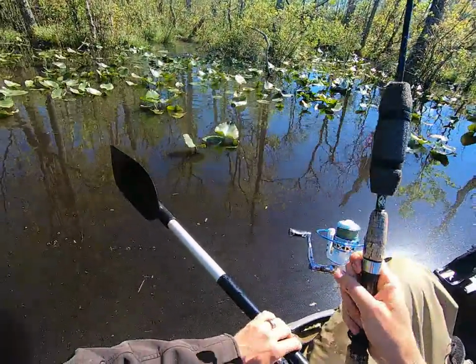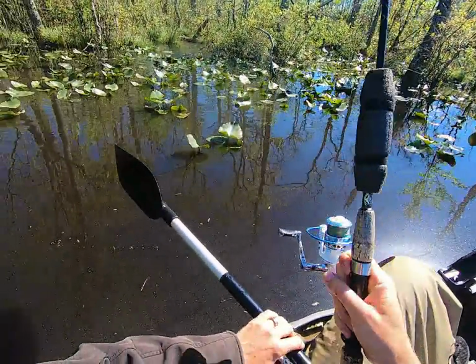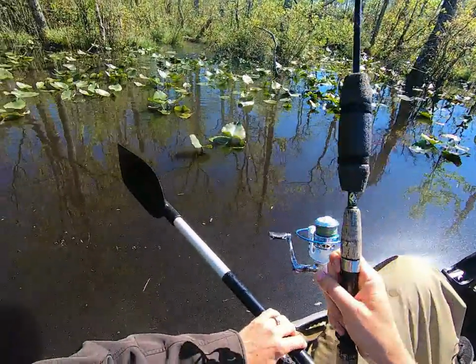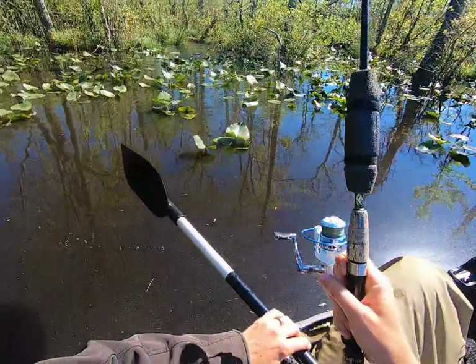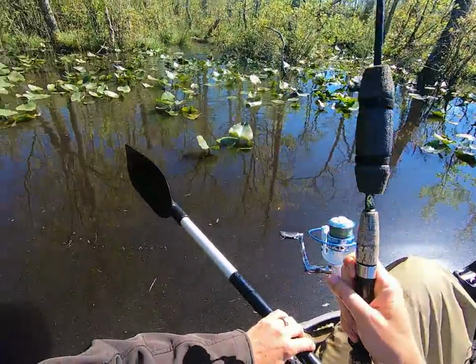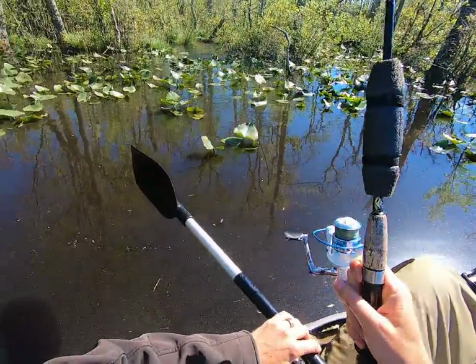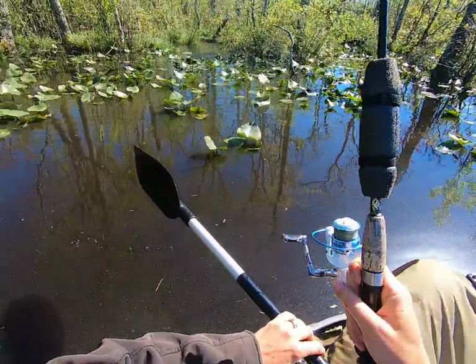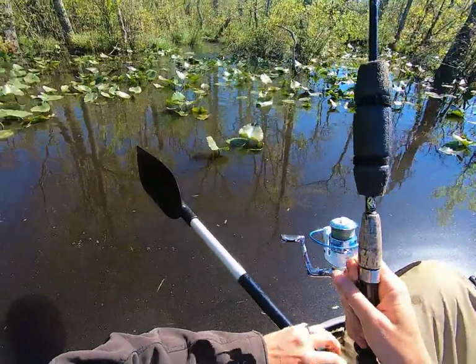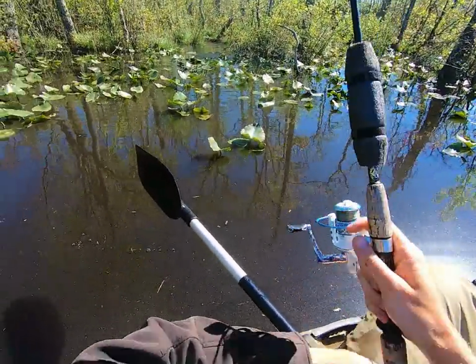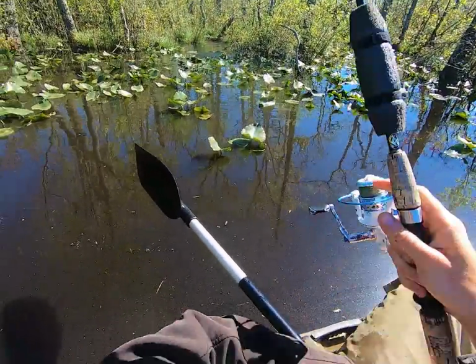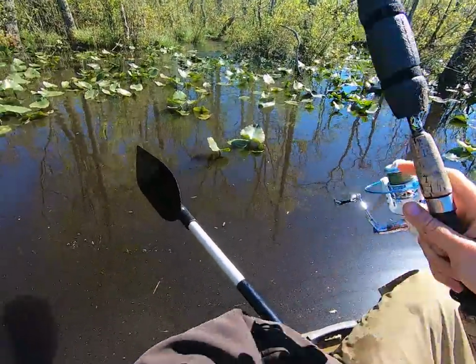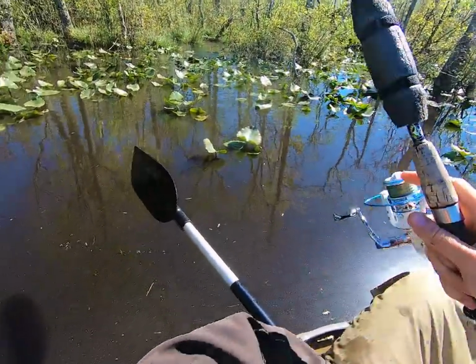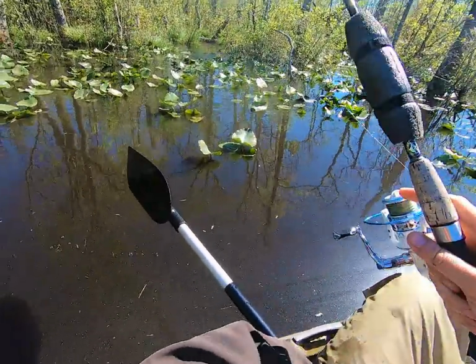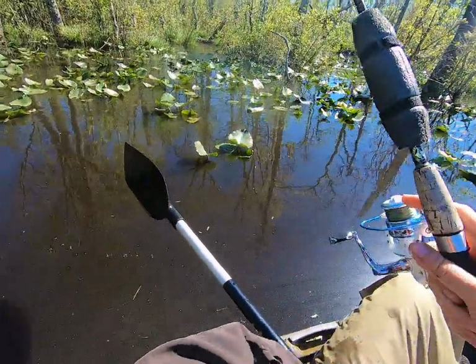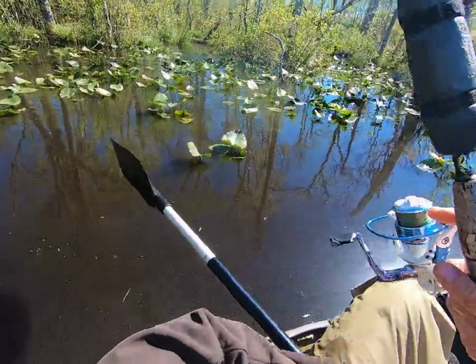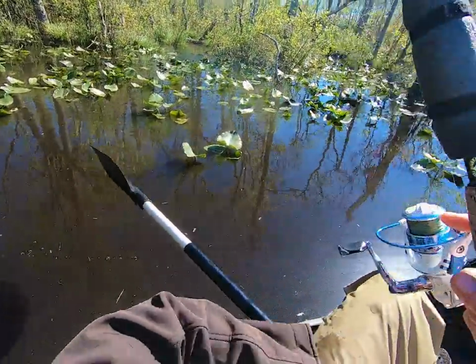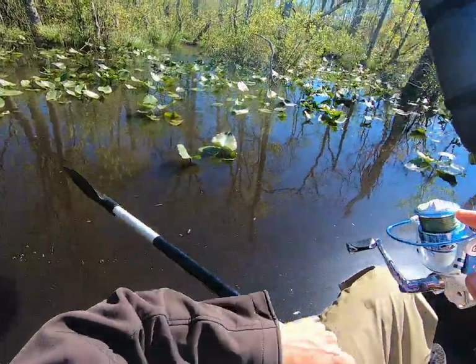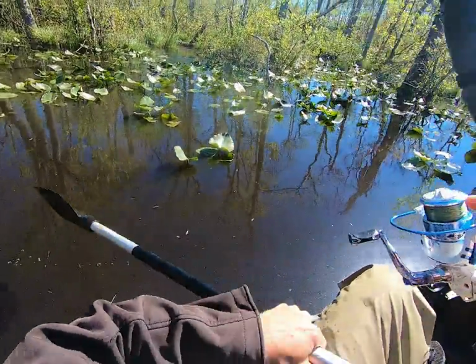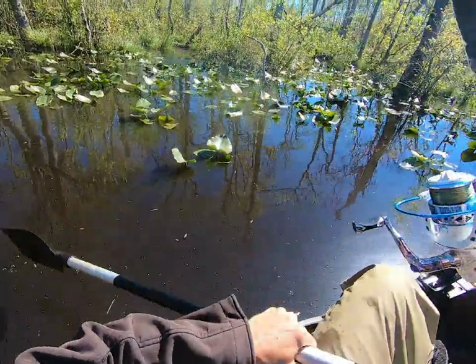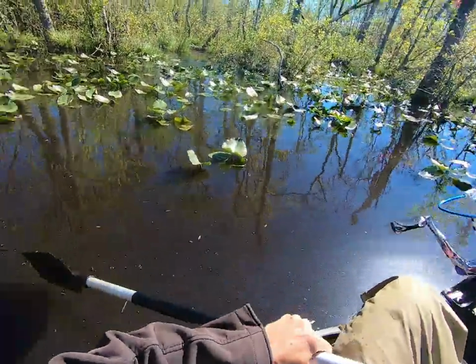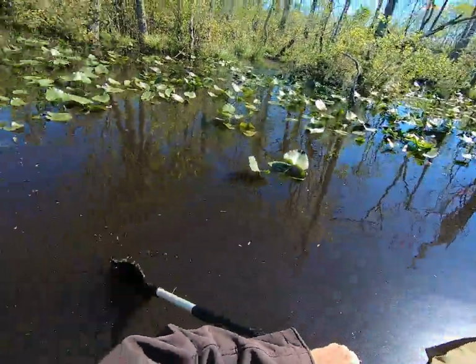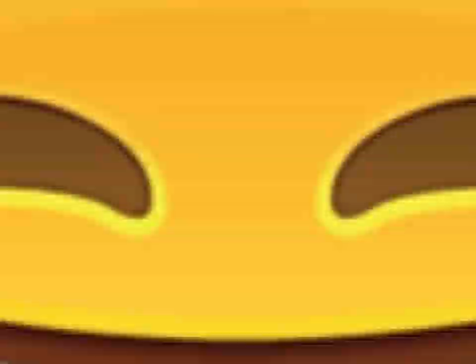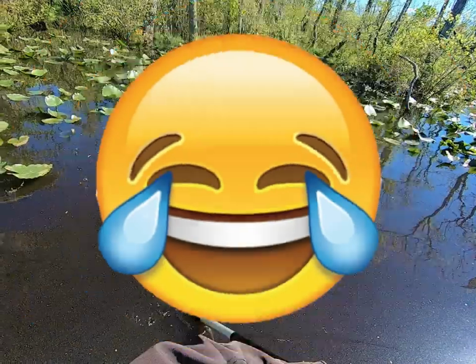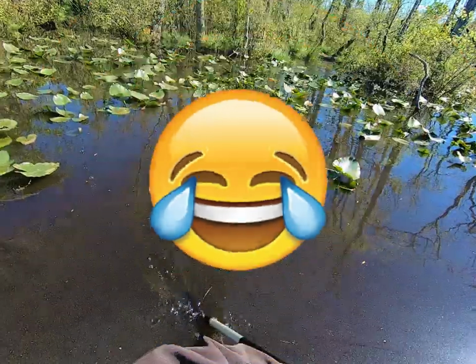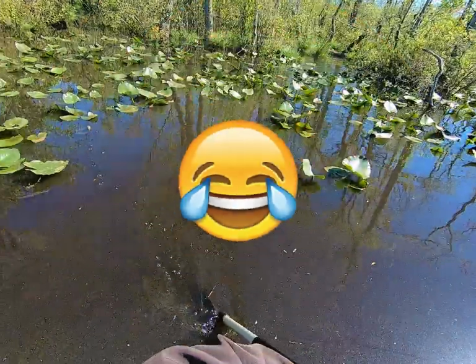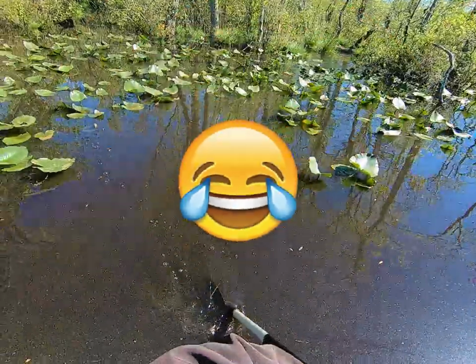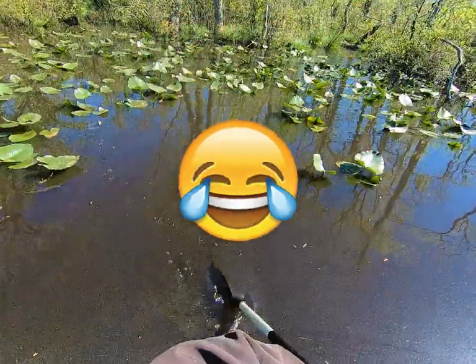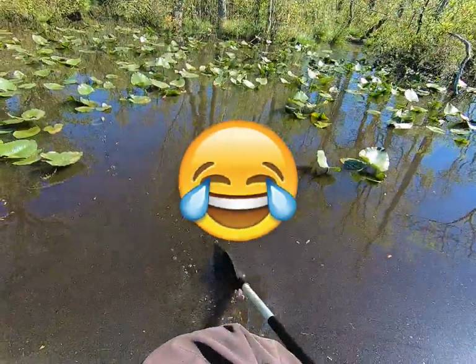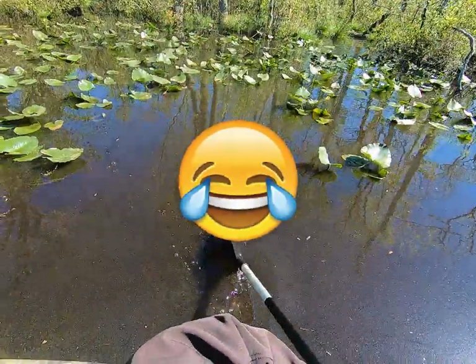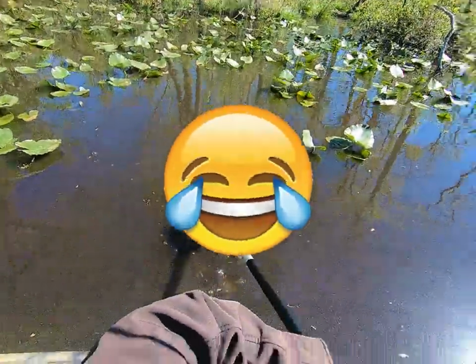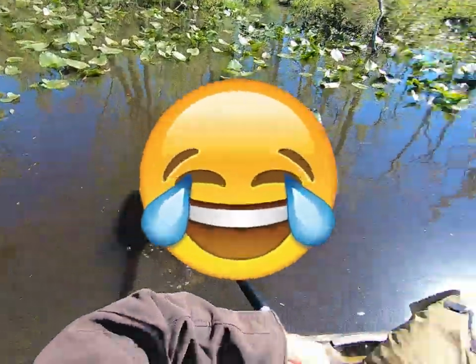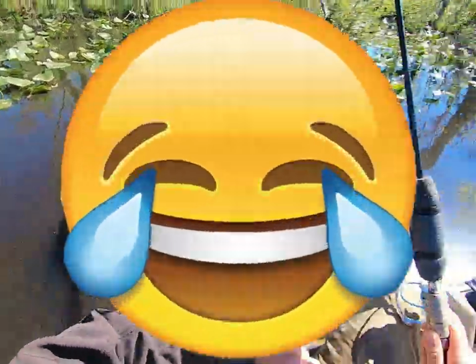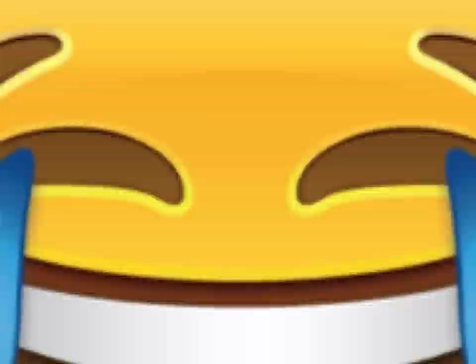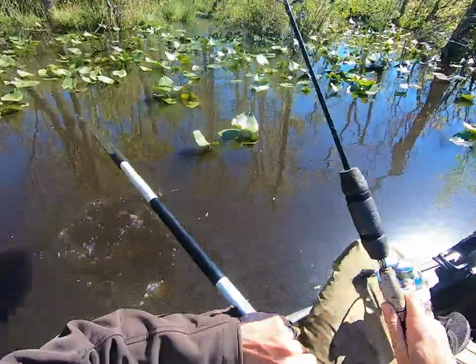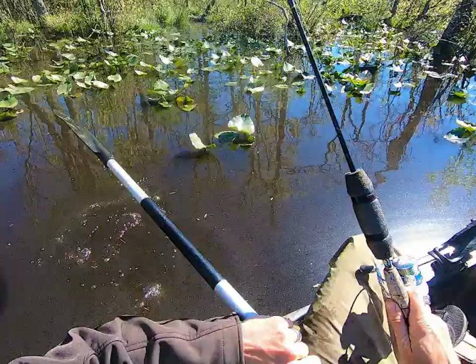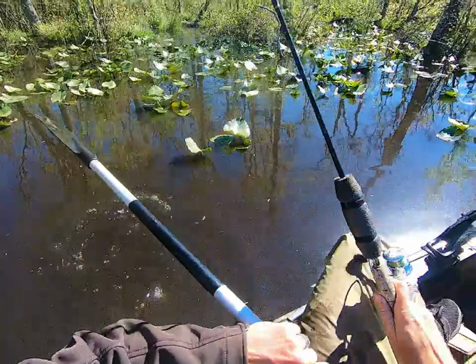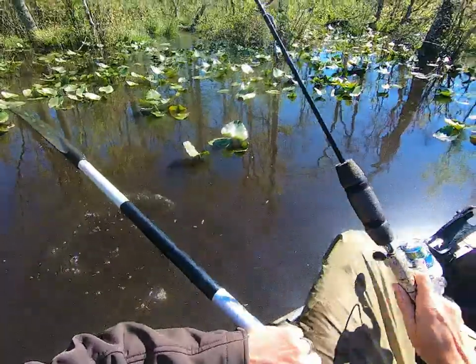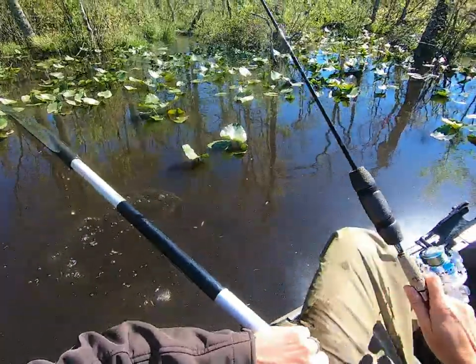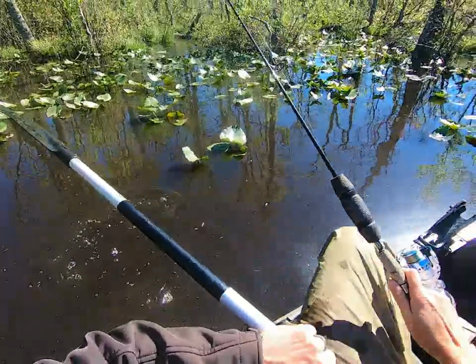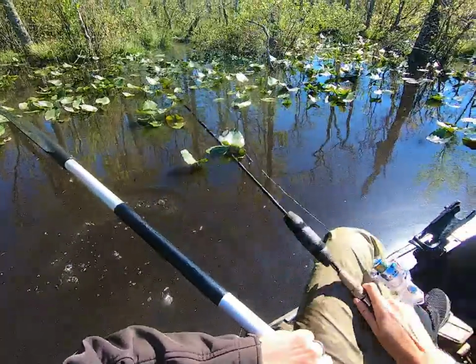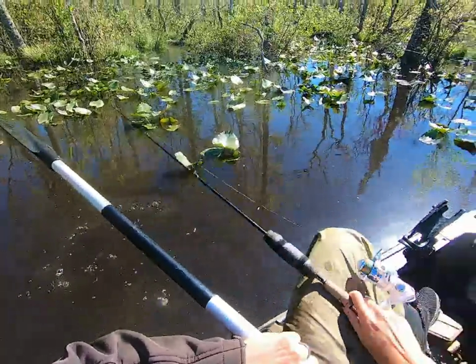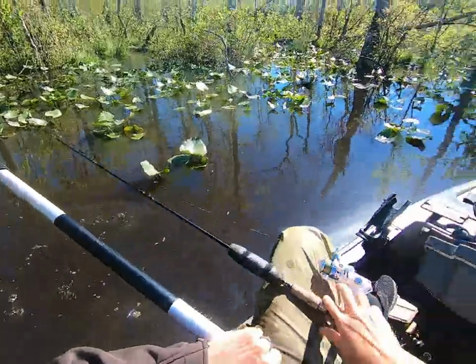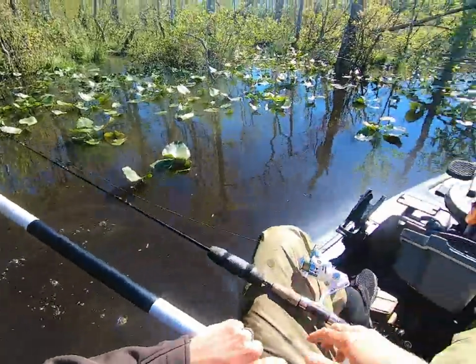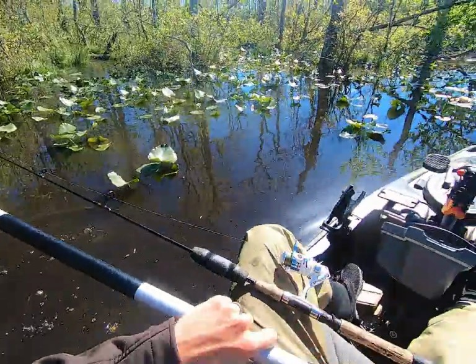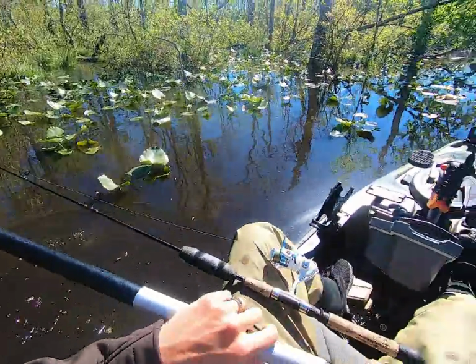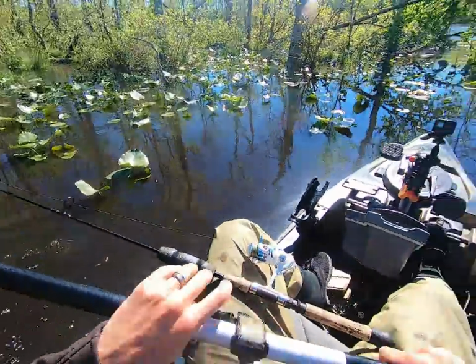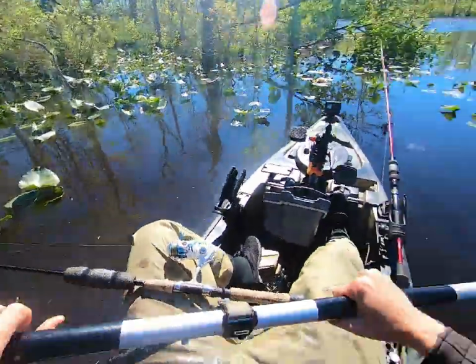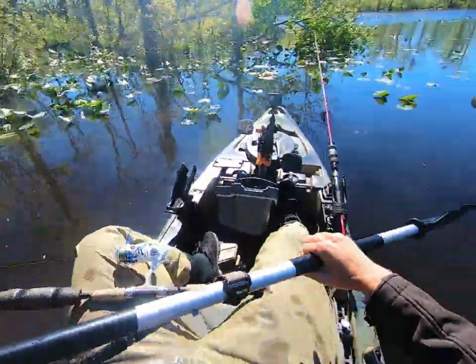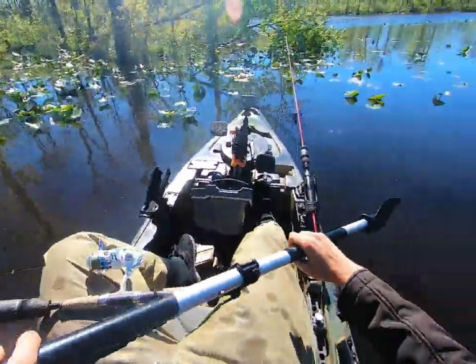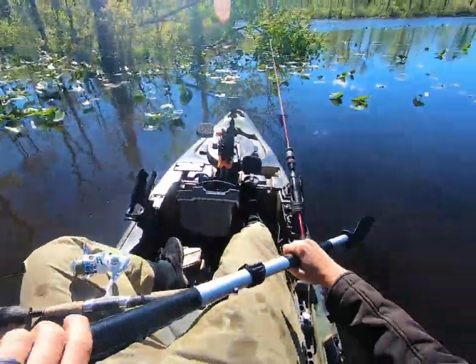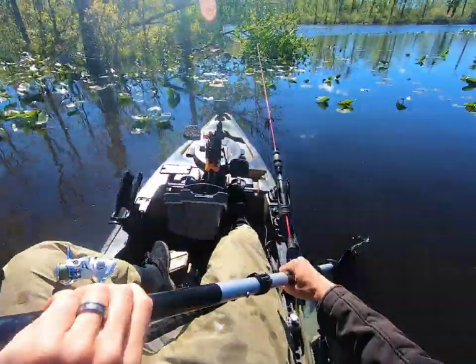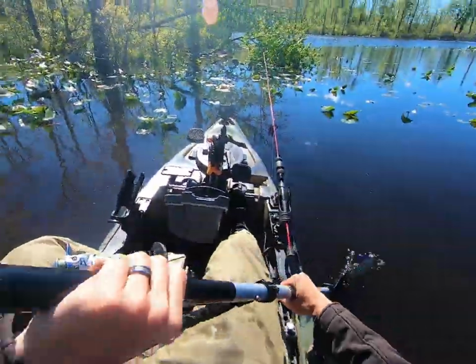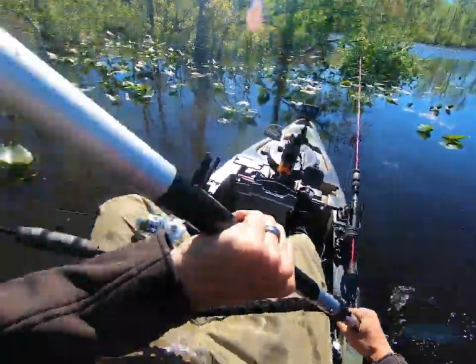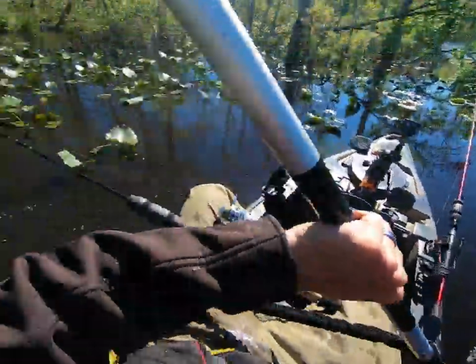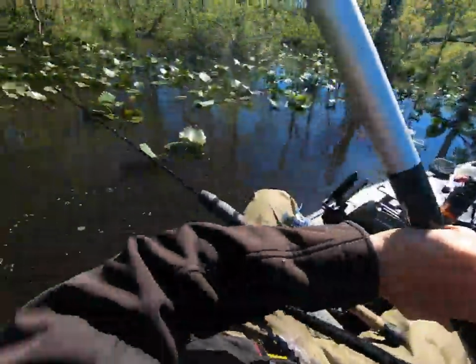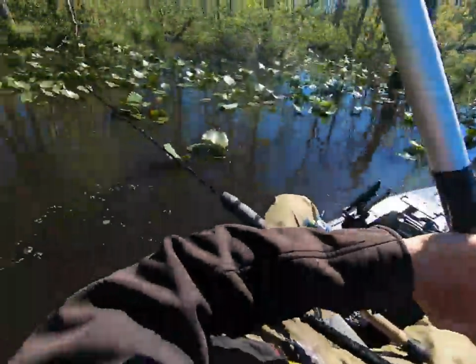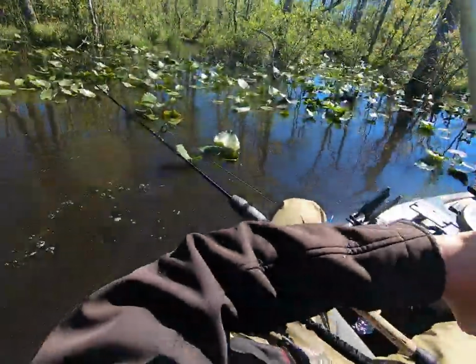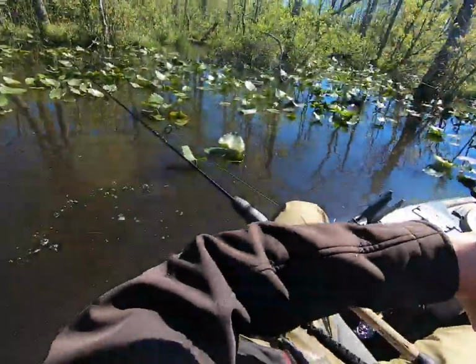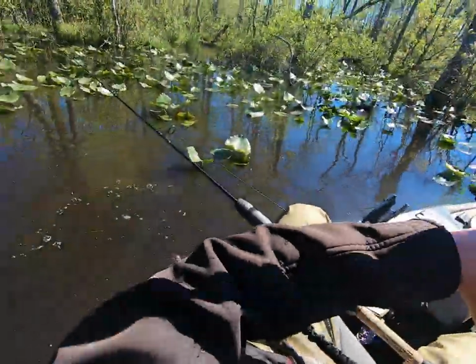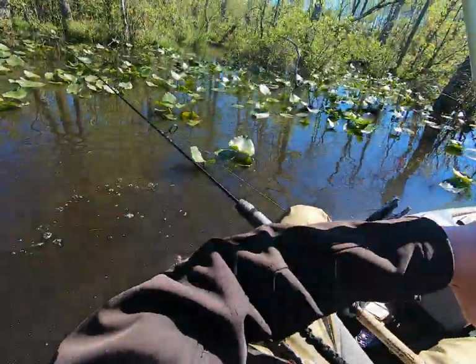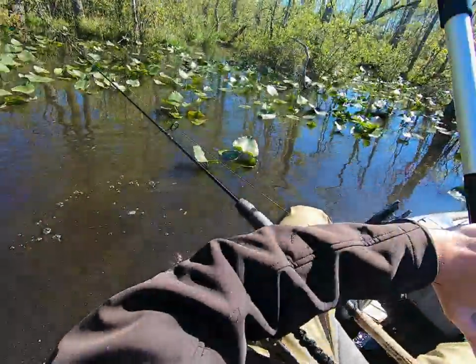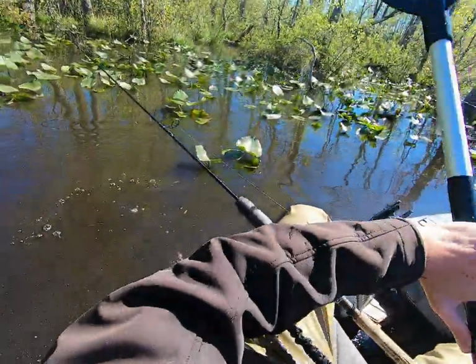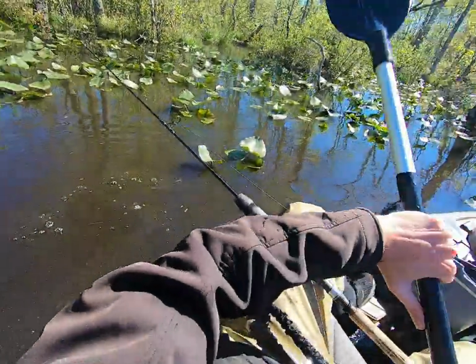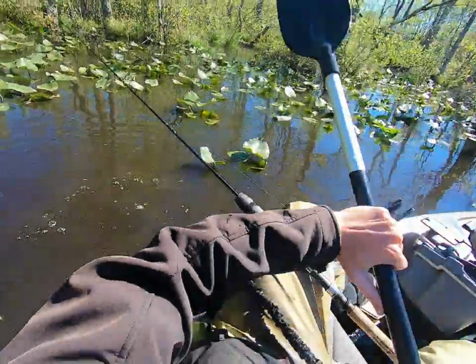I was trying to drive the hook on that one. All right little bass, let's get you out of that tree.